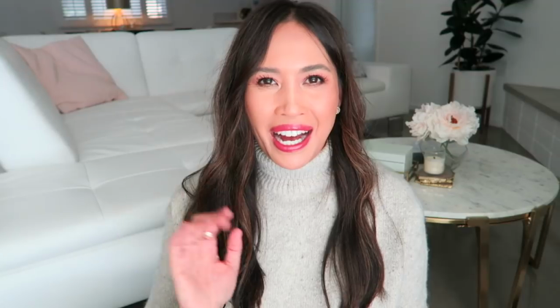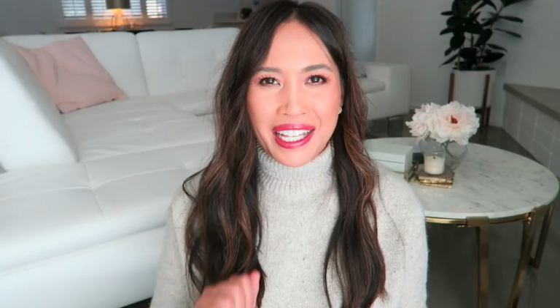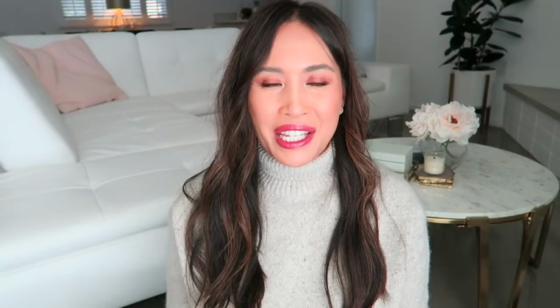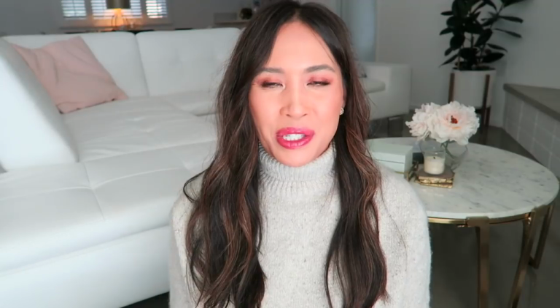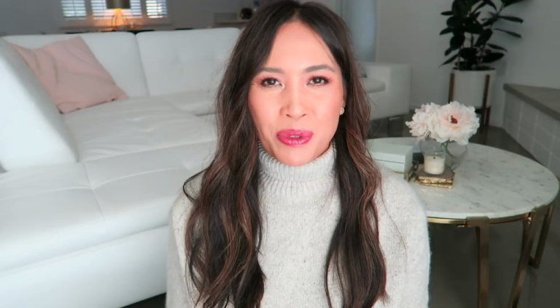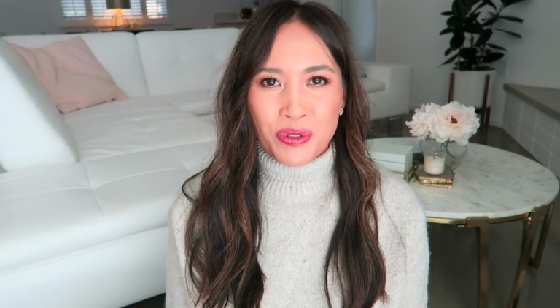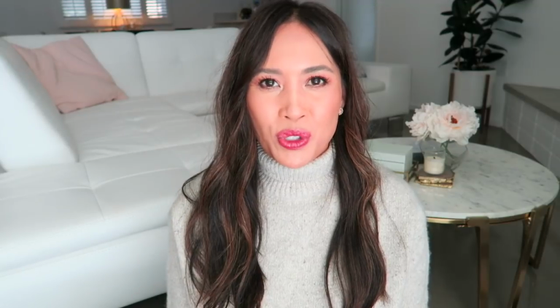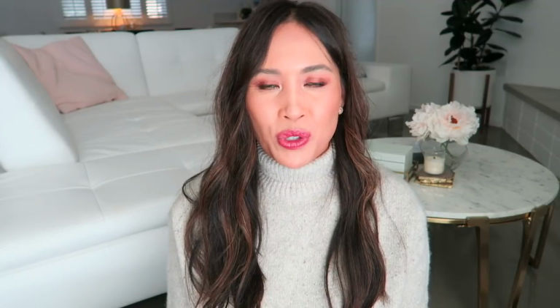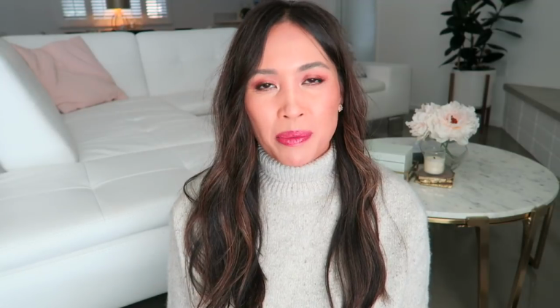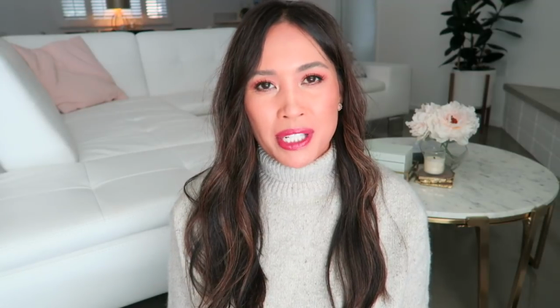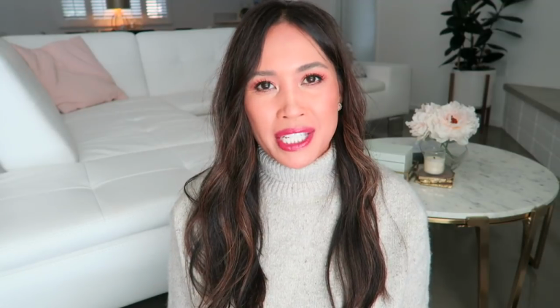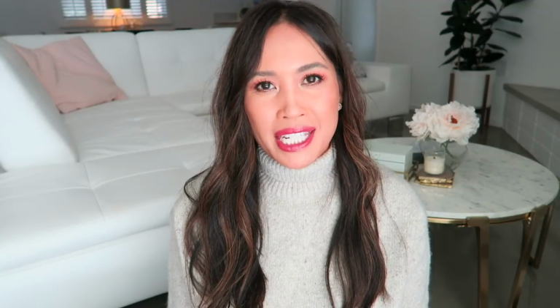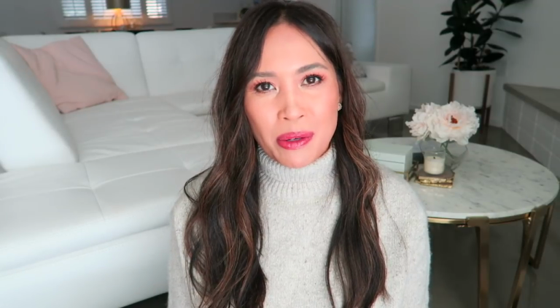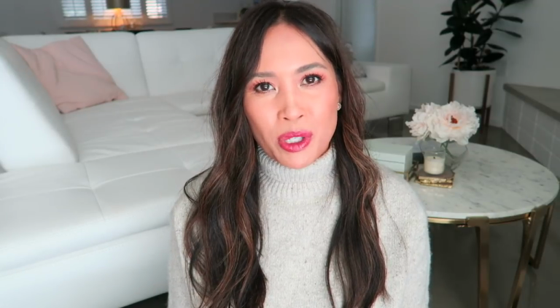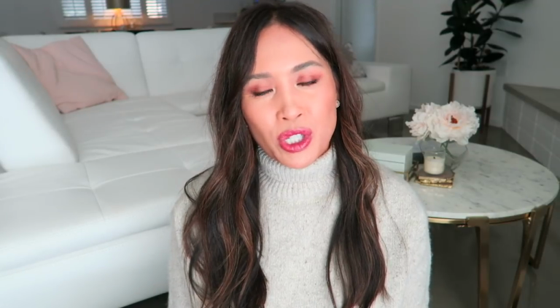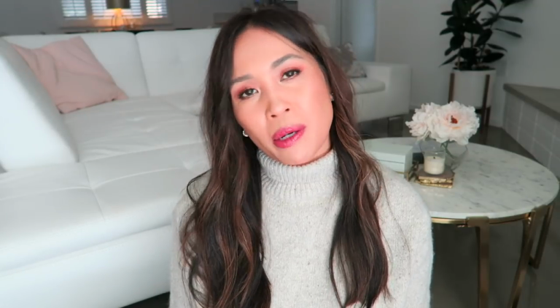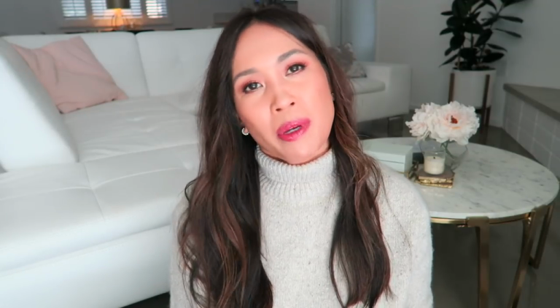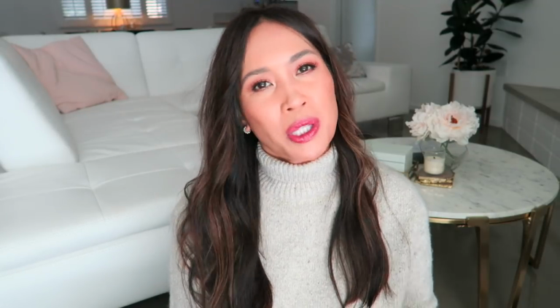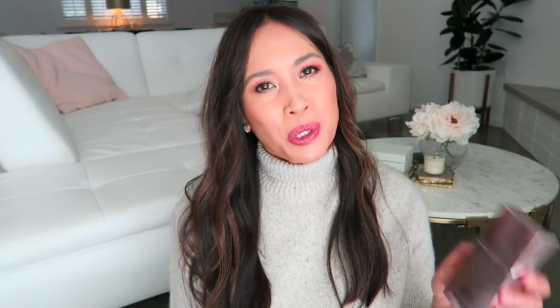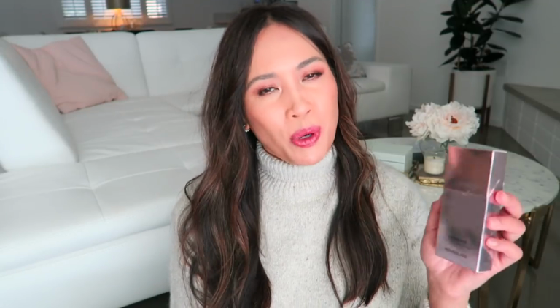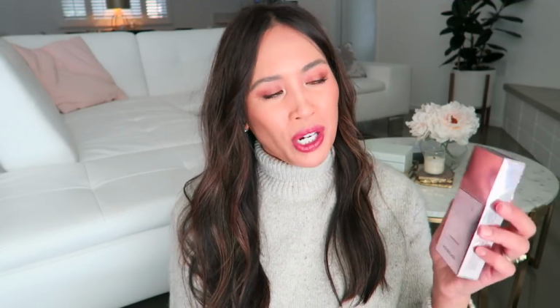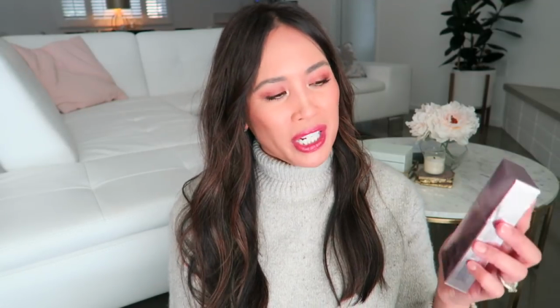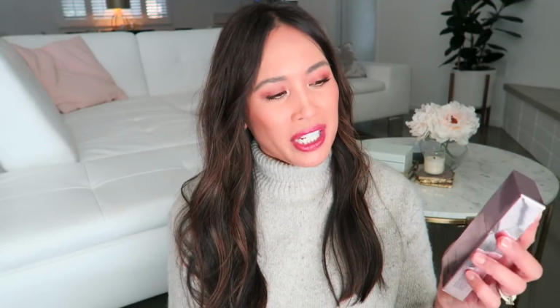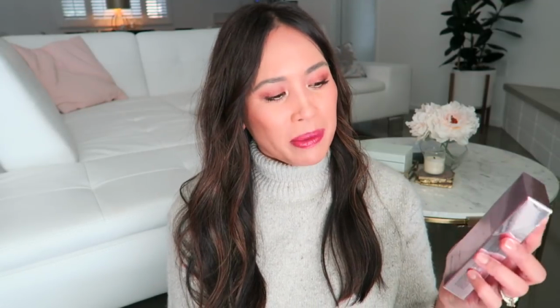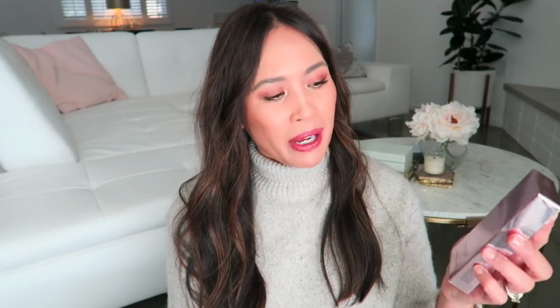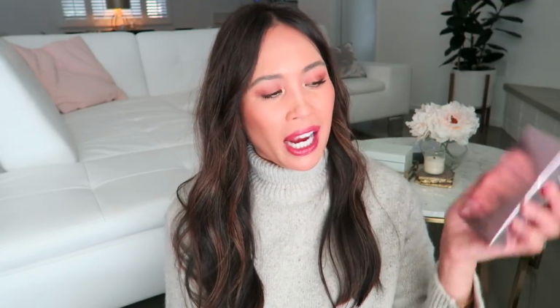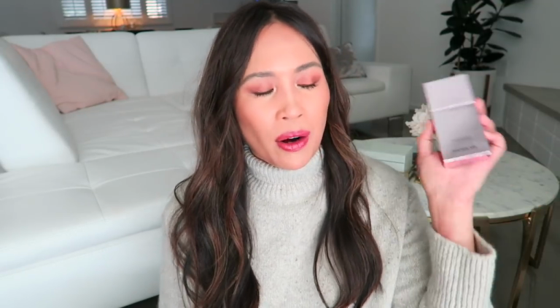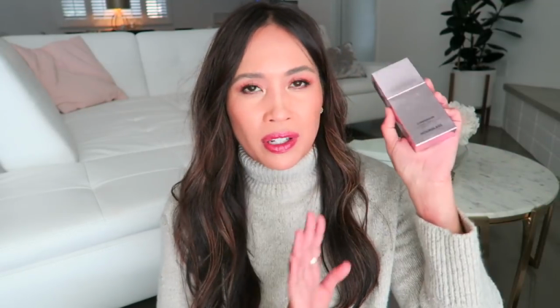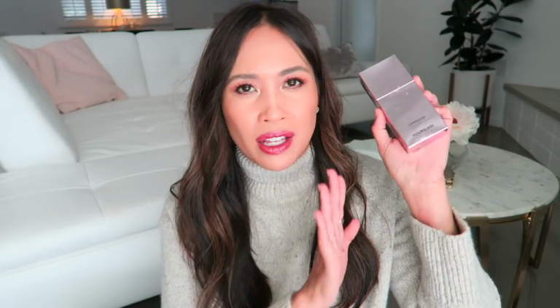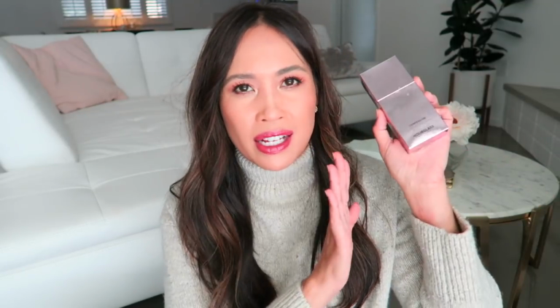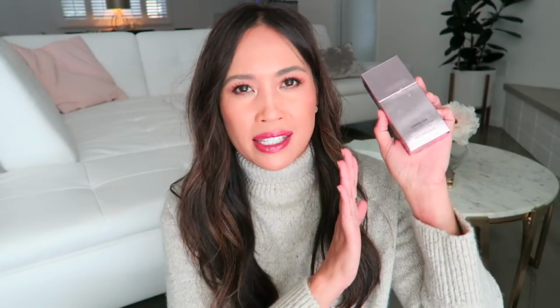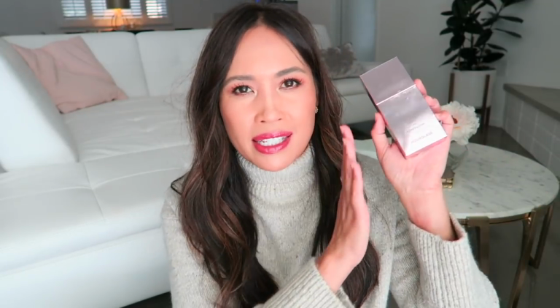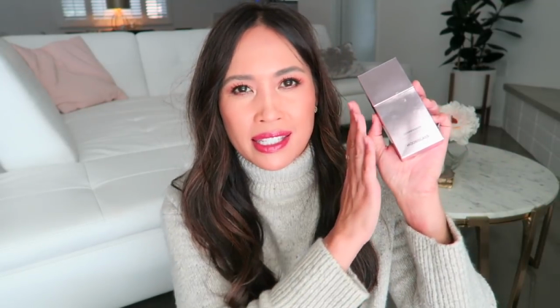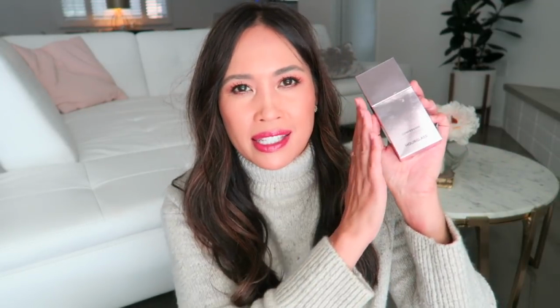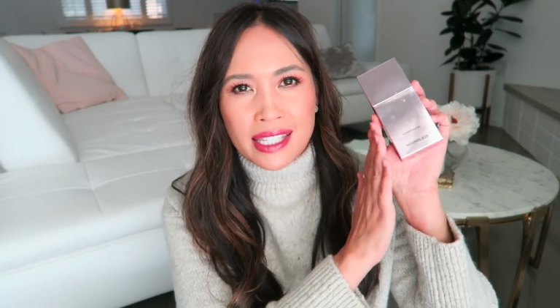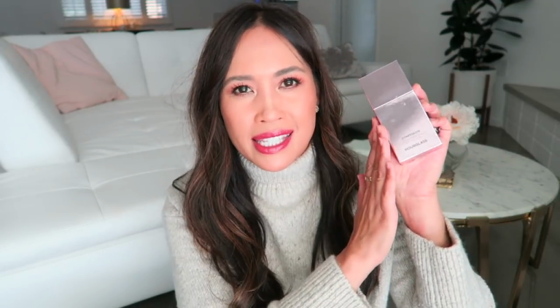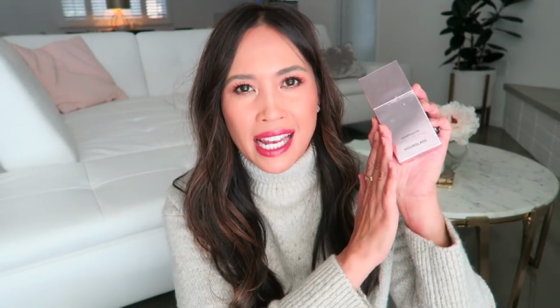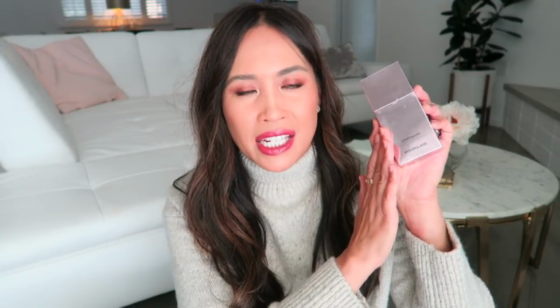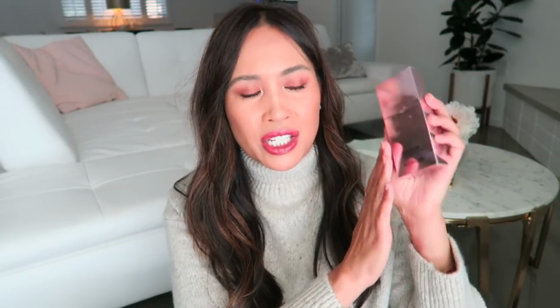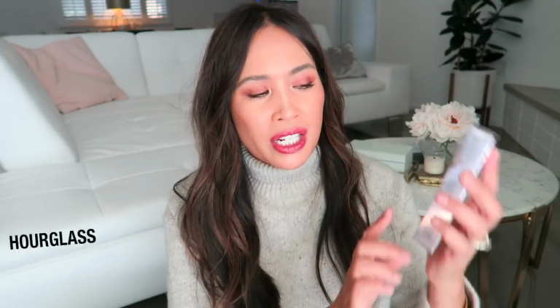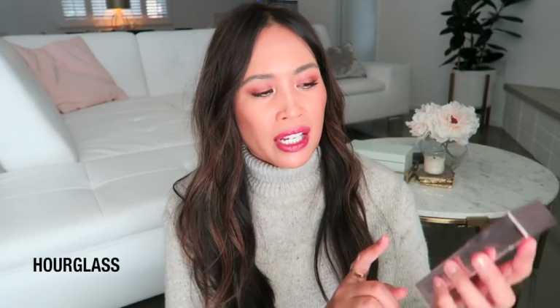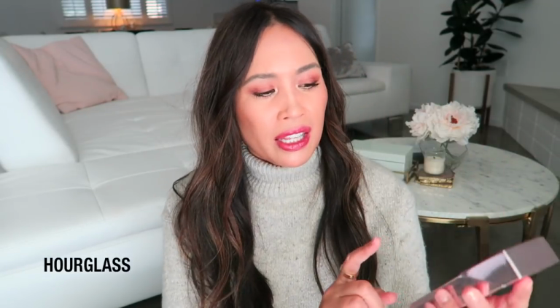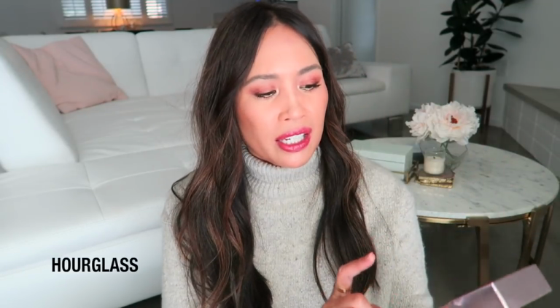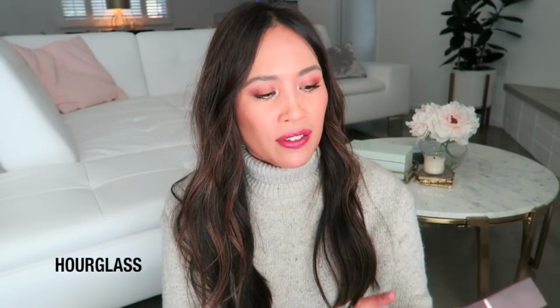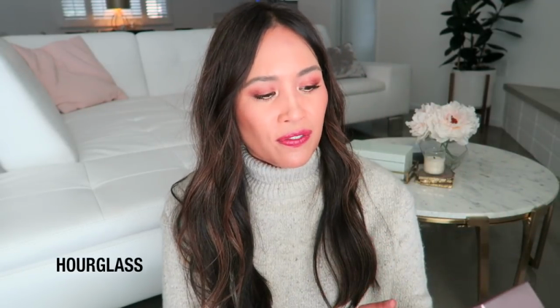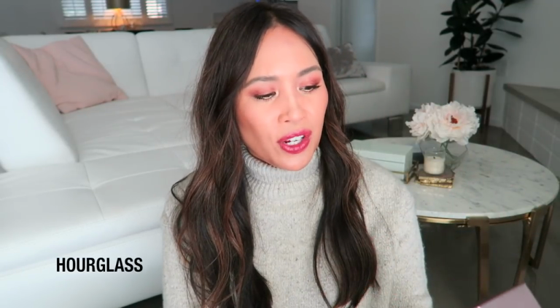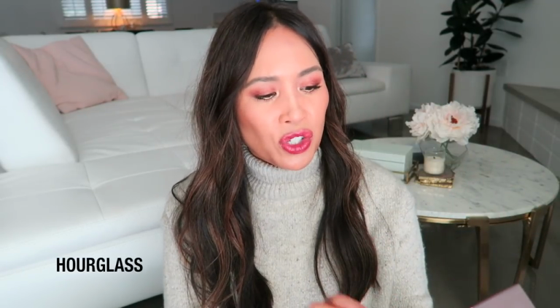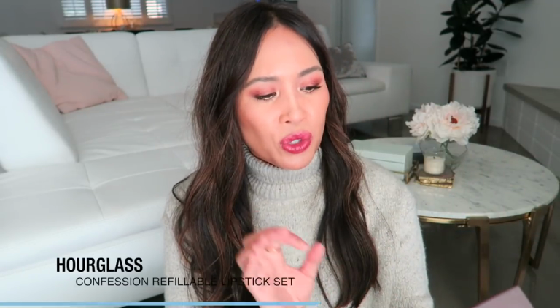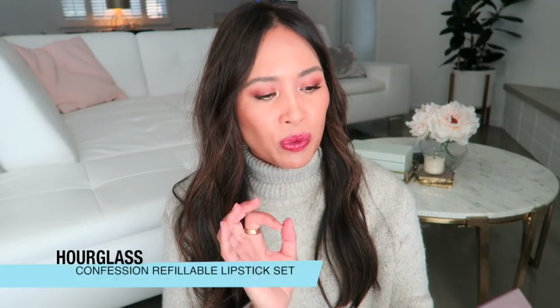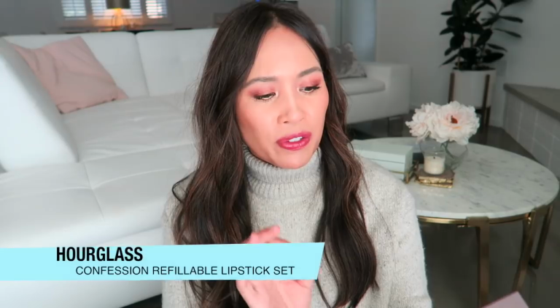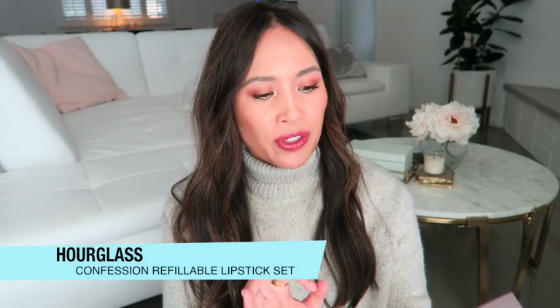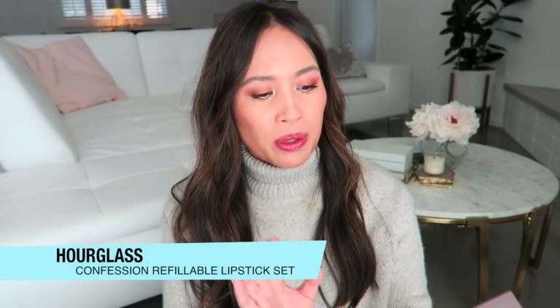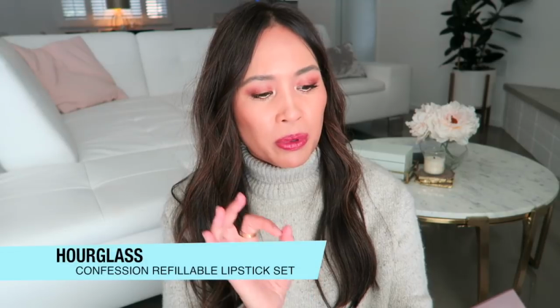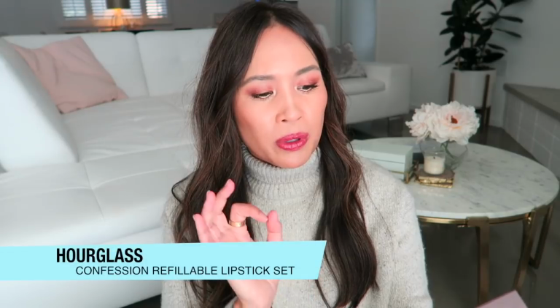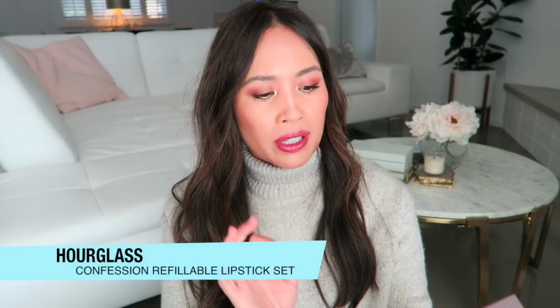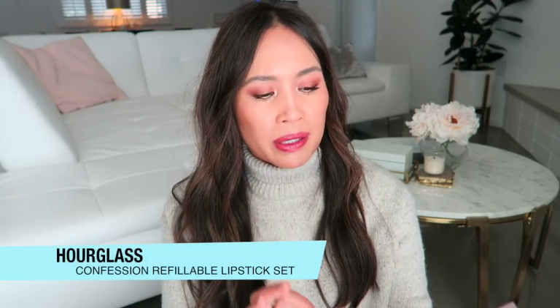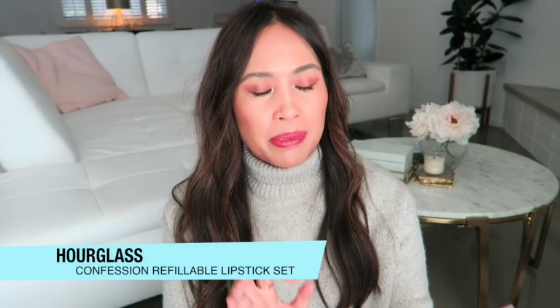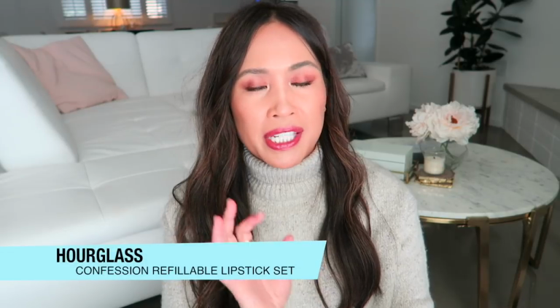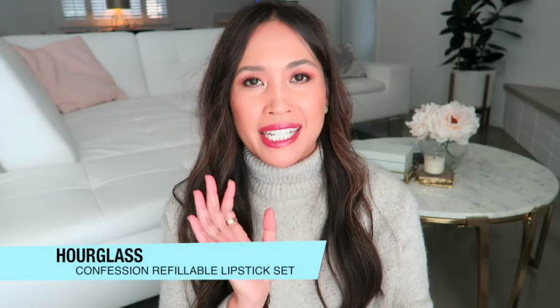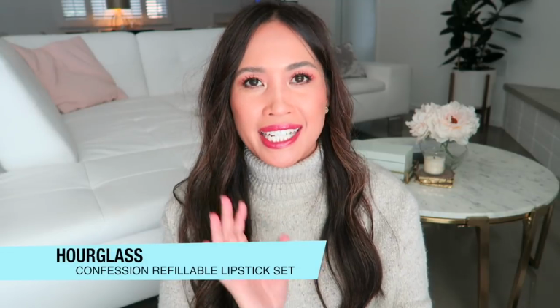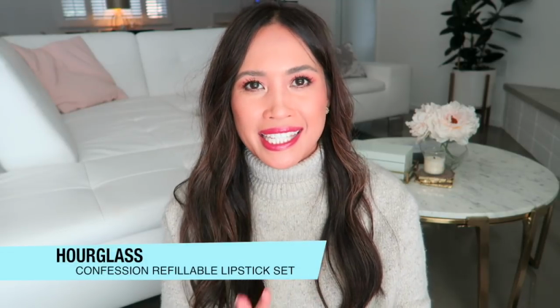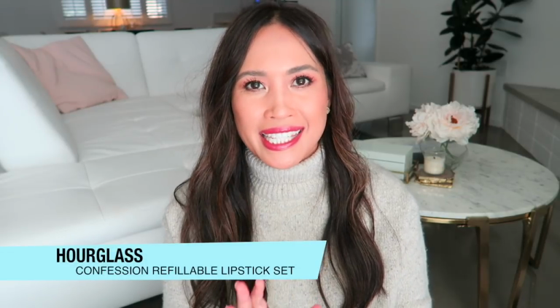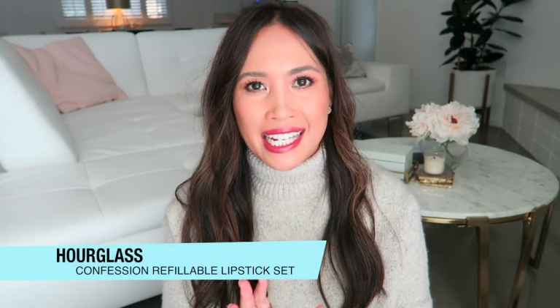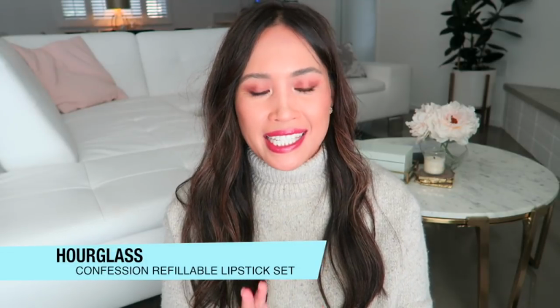Hi, thanks so much for joining me today. We are talking about this product. It's by Hourglass. It's the Confession Refillable Lipstick Set.